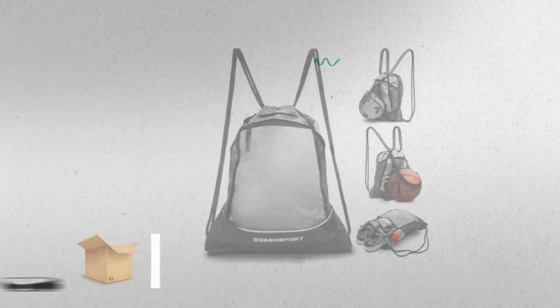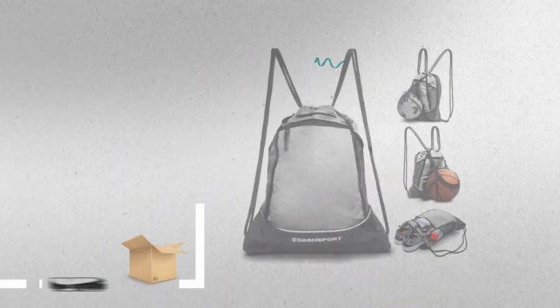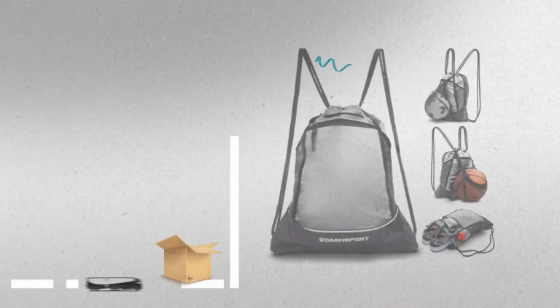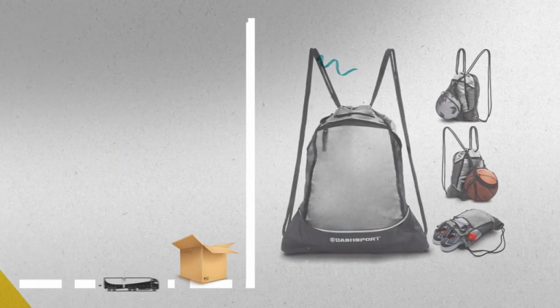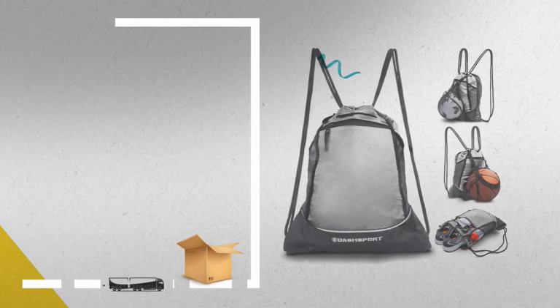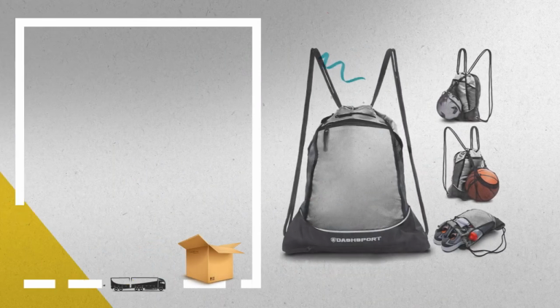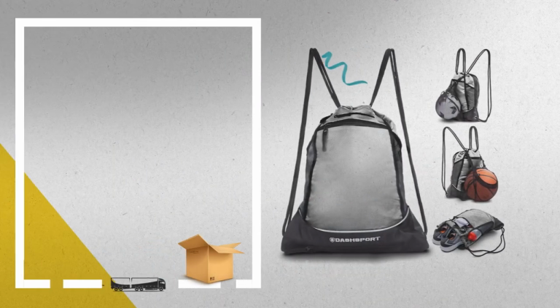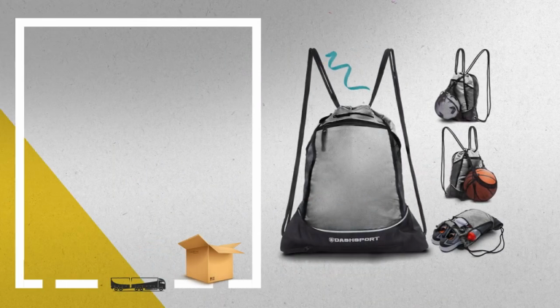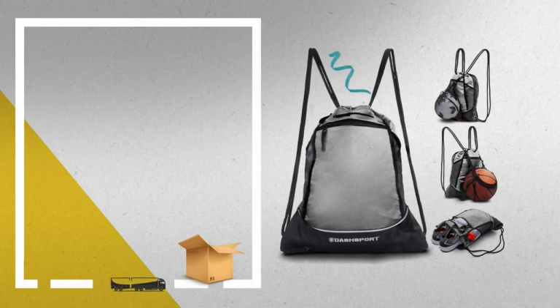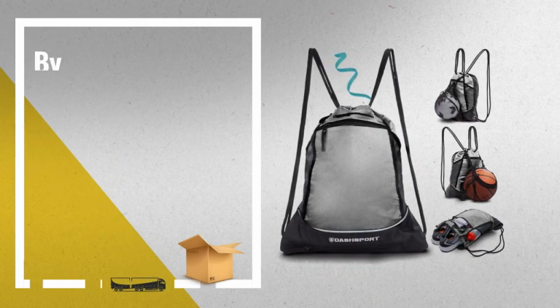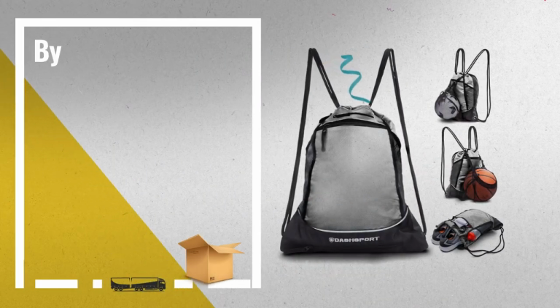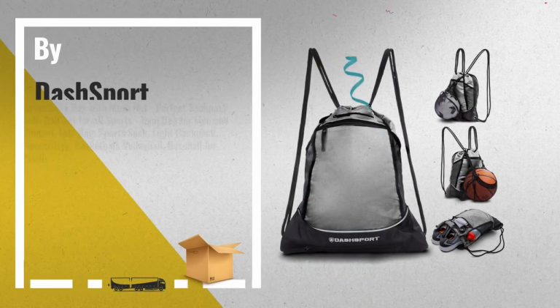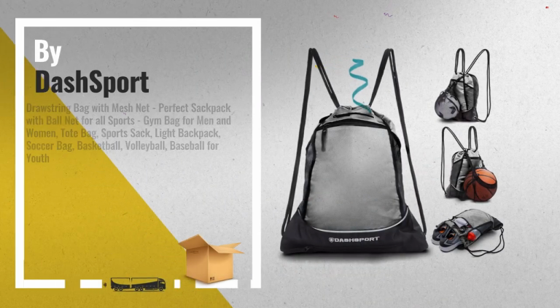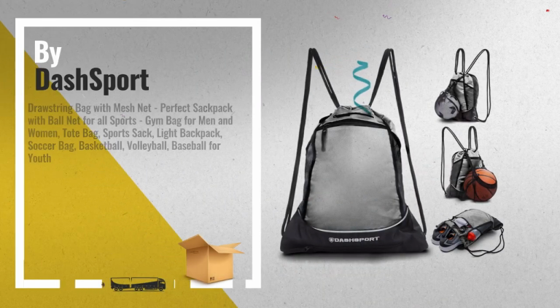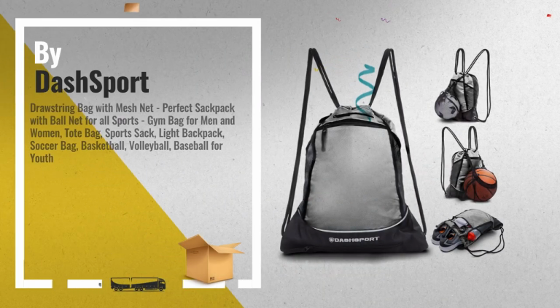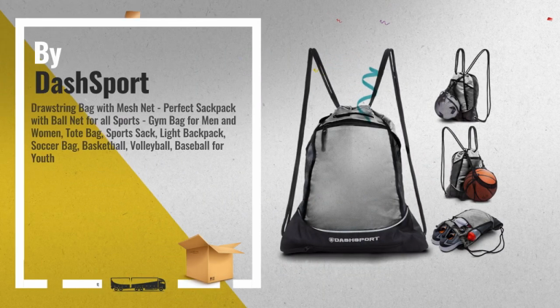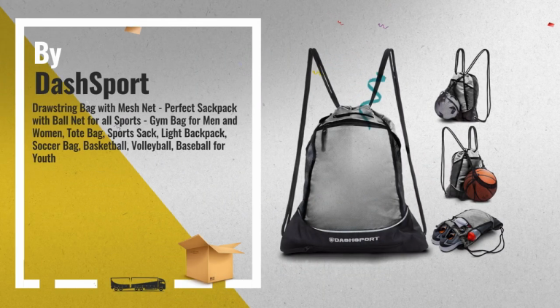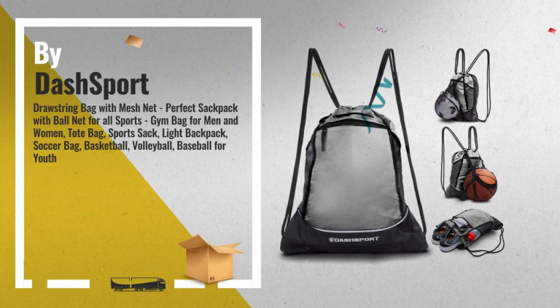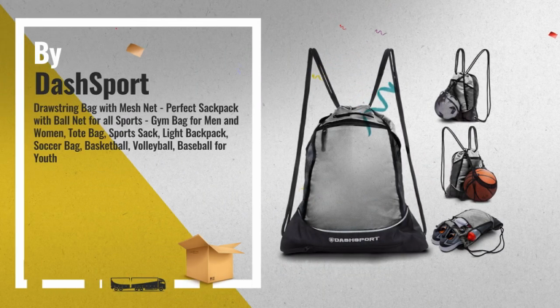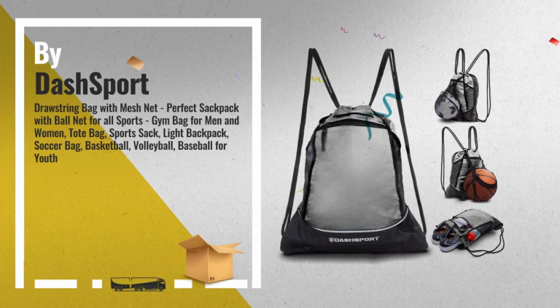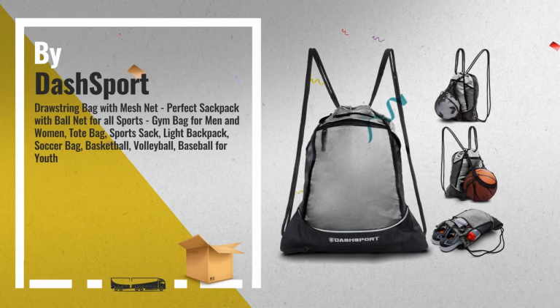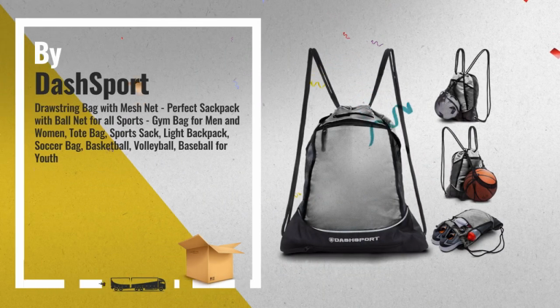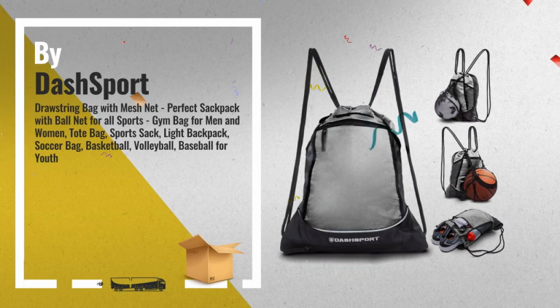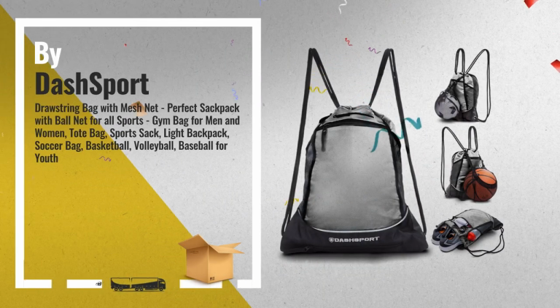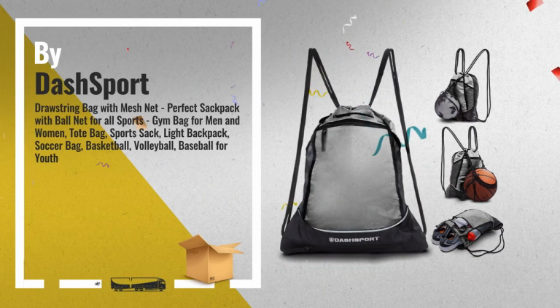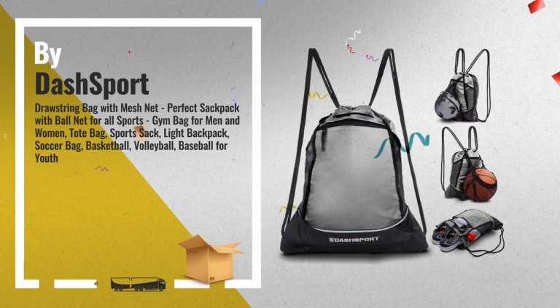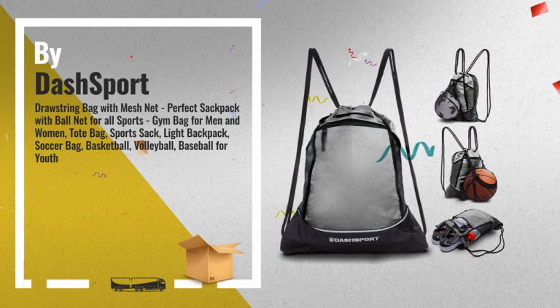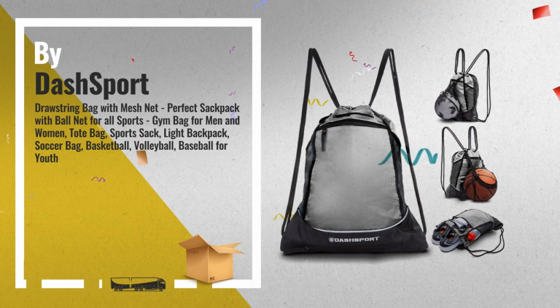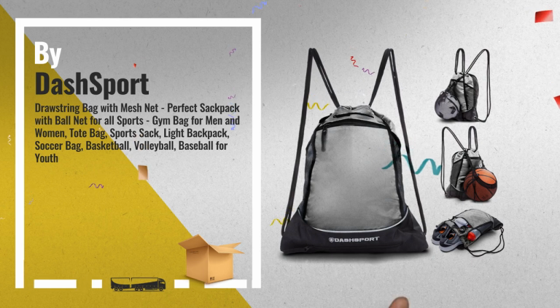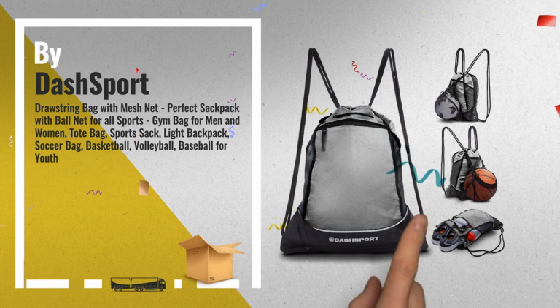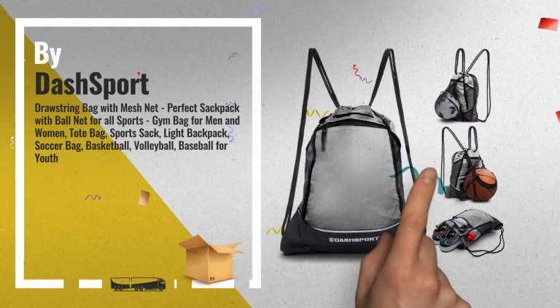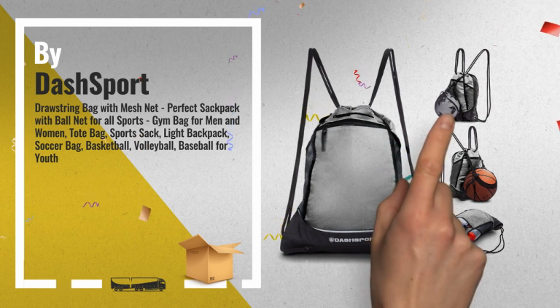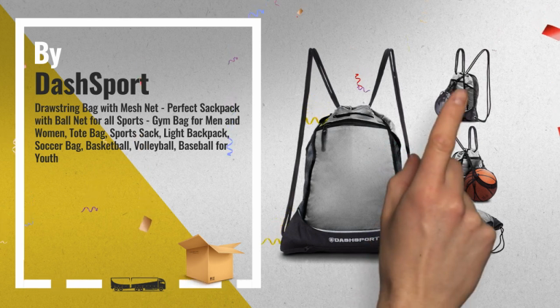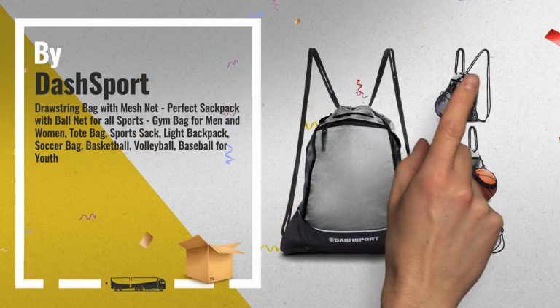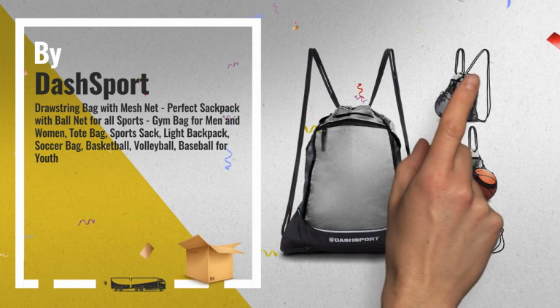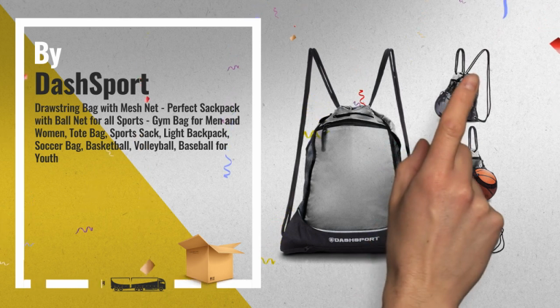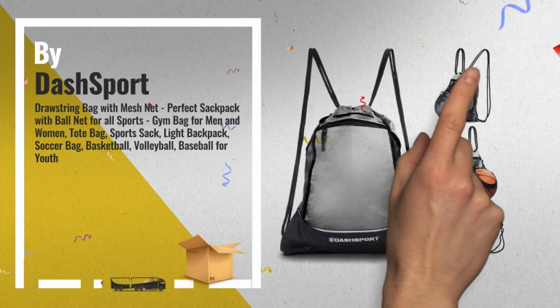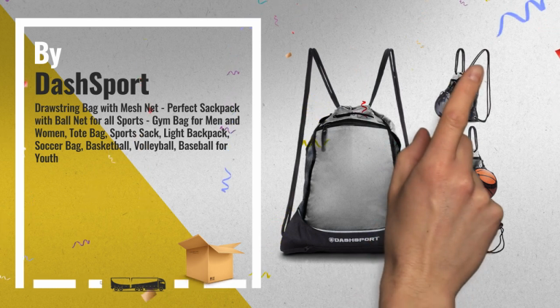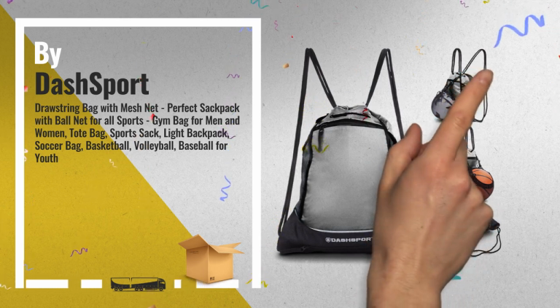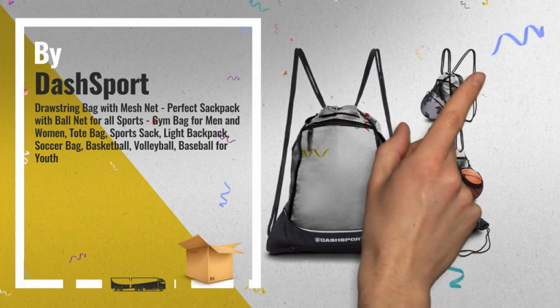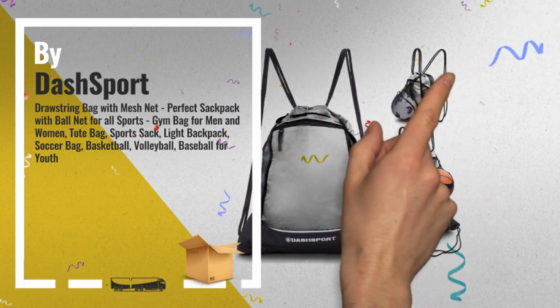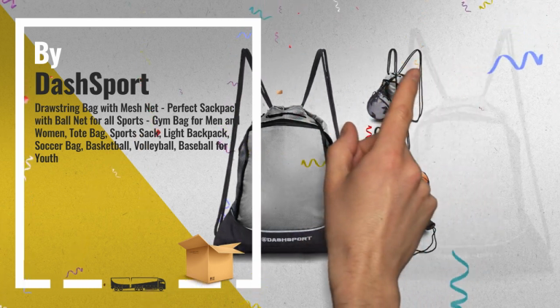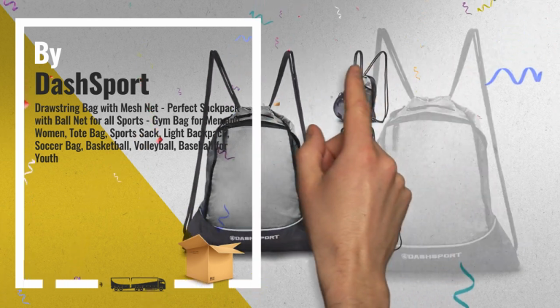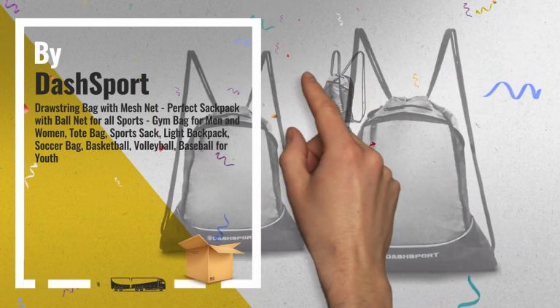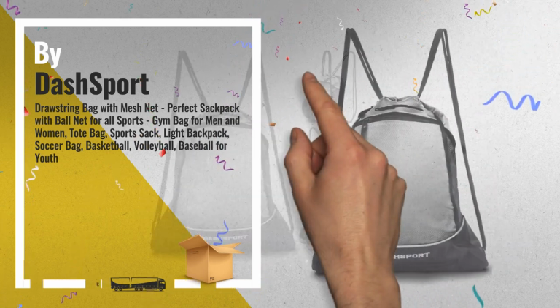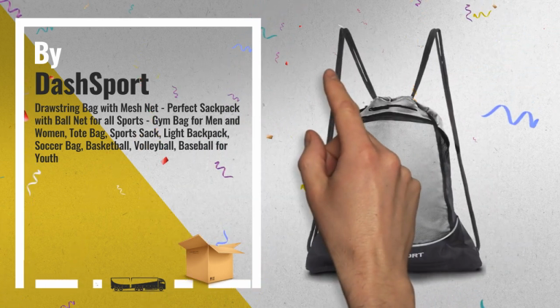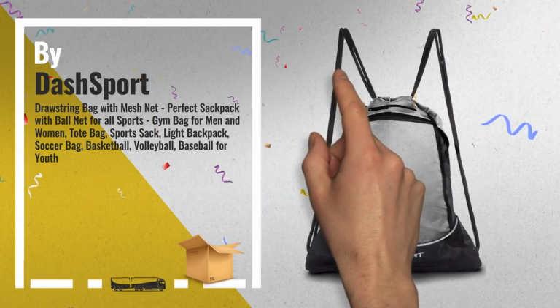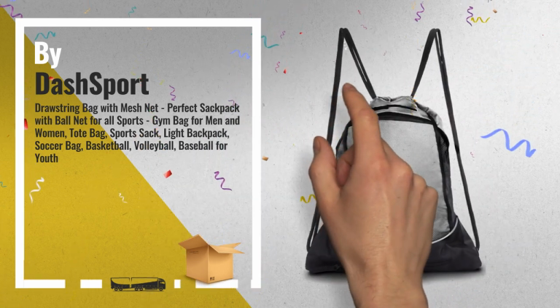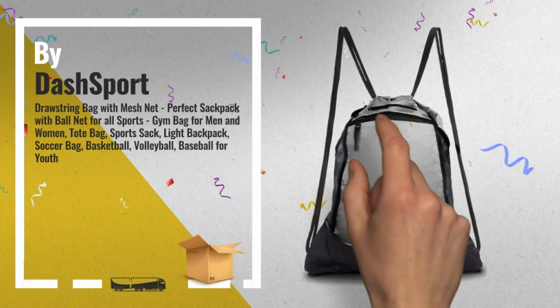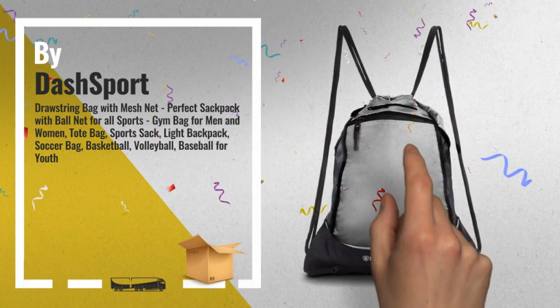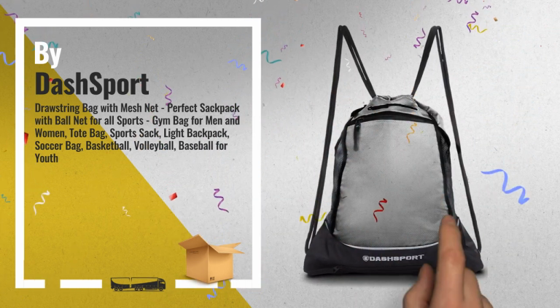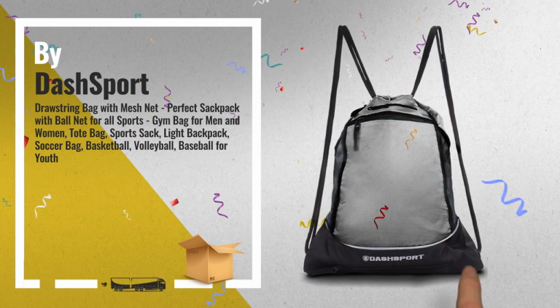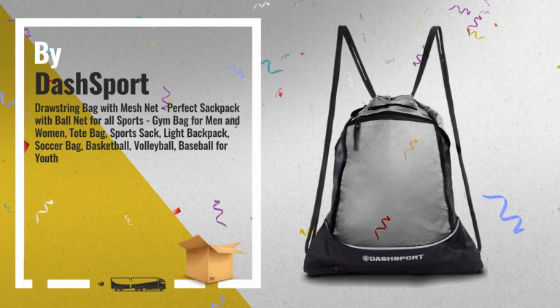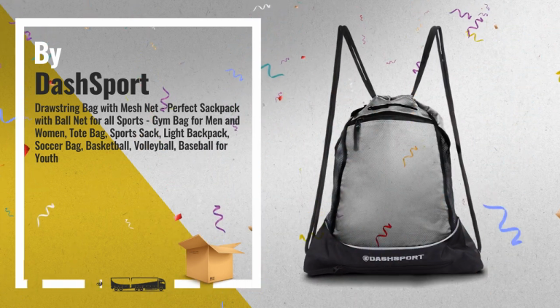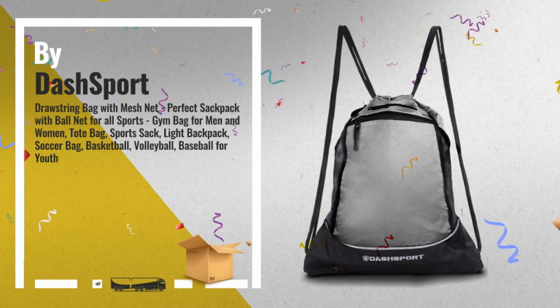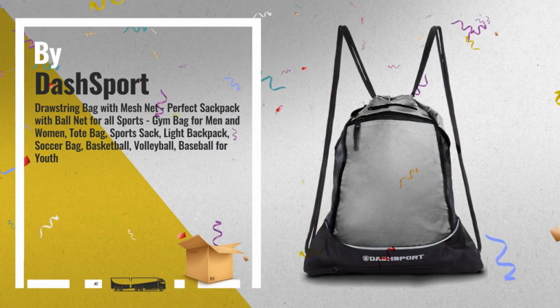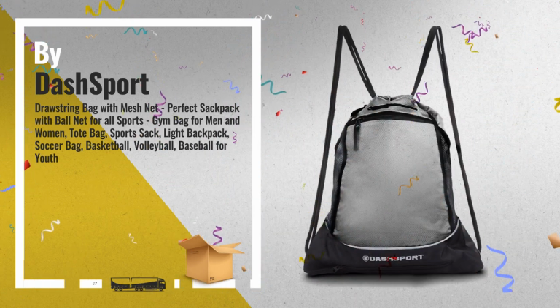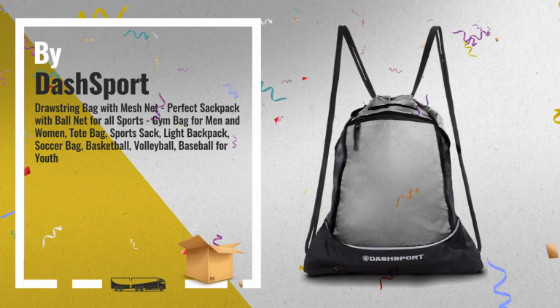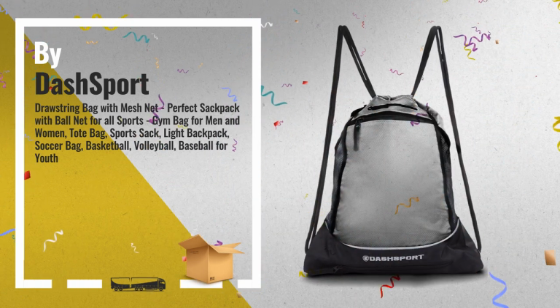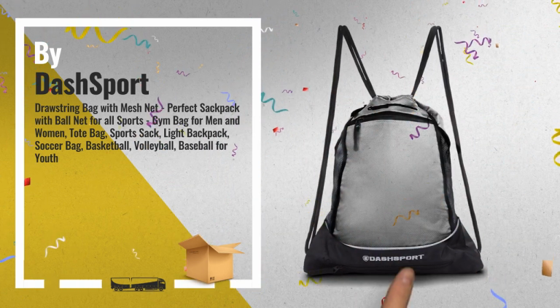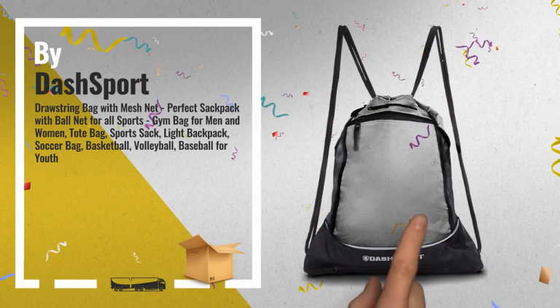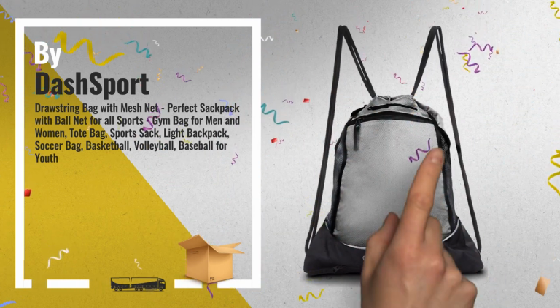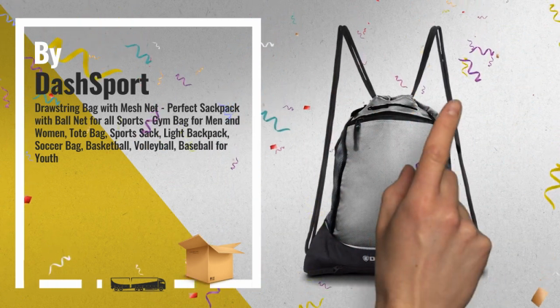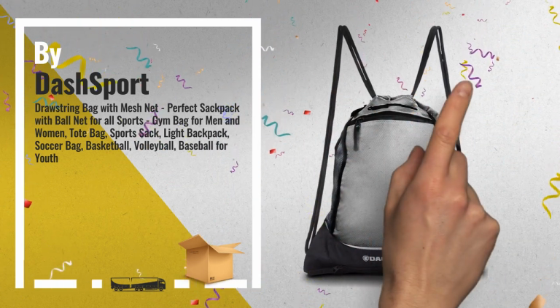Number 1: Convertible Draw String Bag with Ball Net, Perfect Sack Pack for All Sports, by Dash Sport.